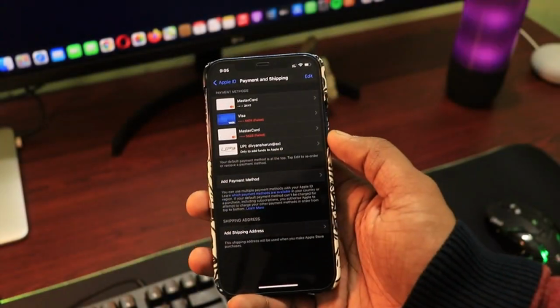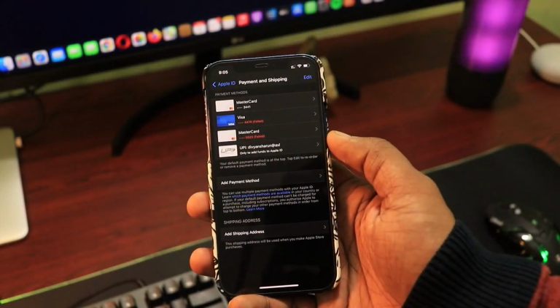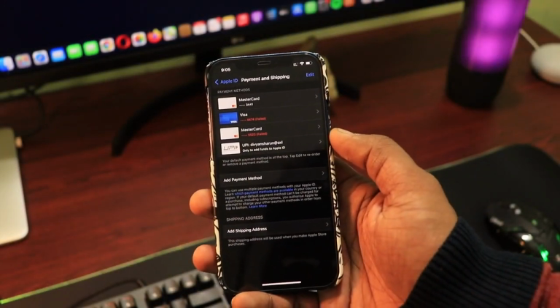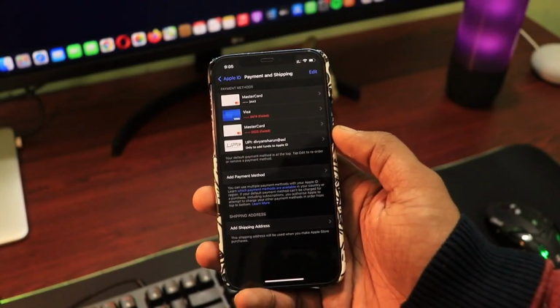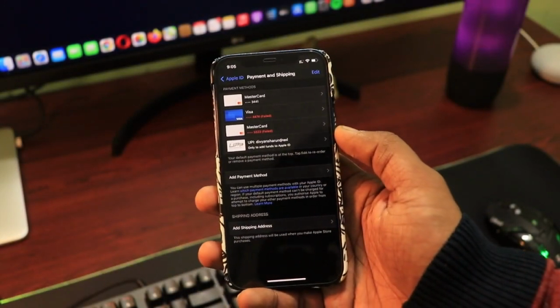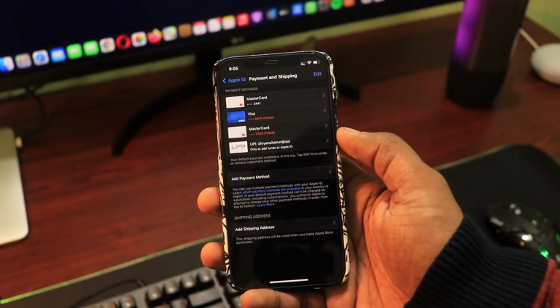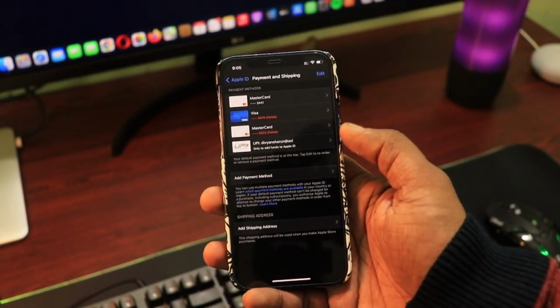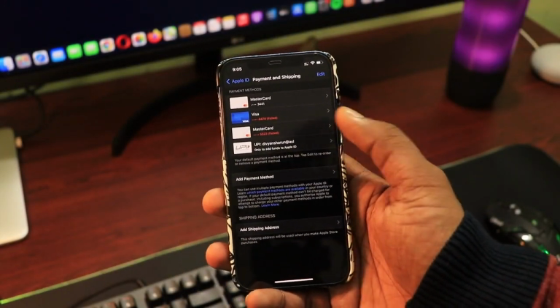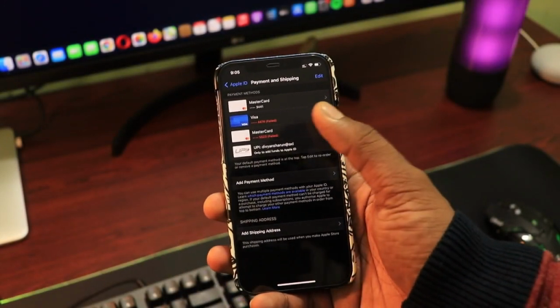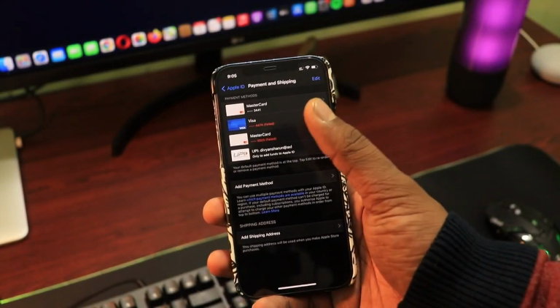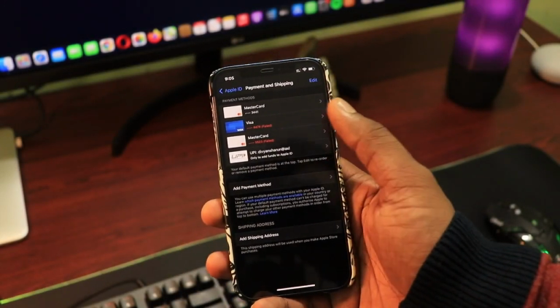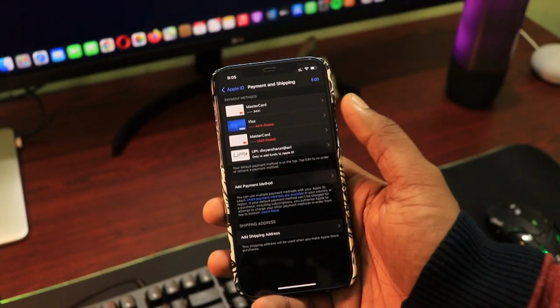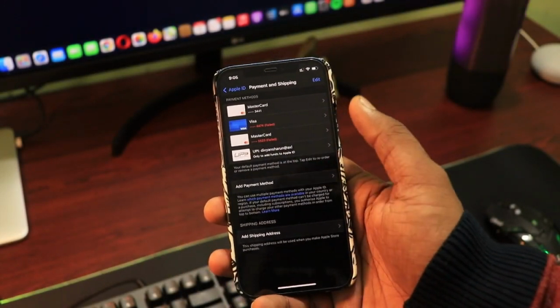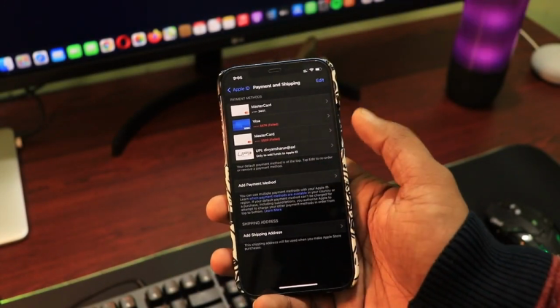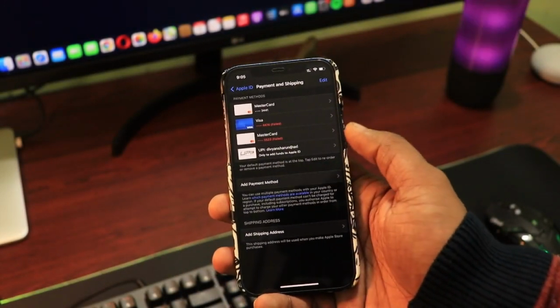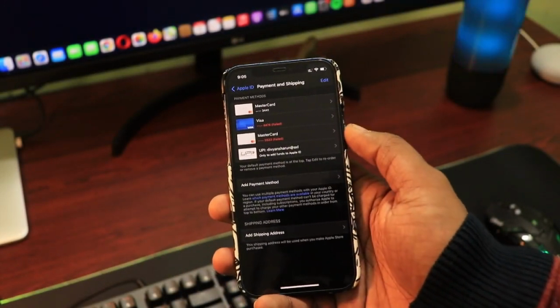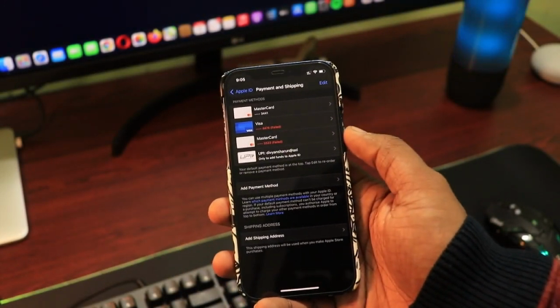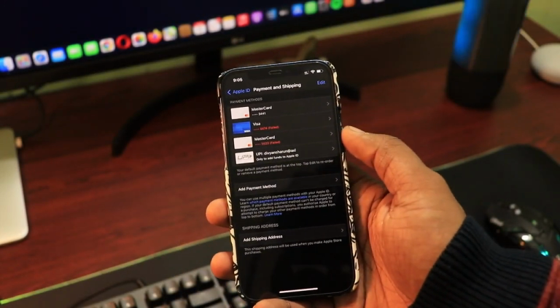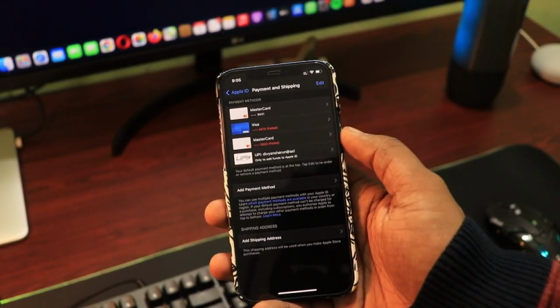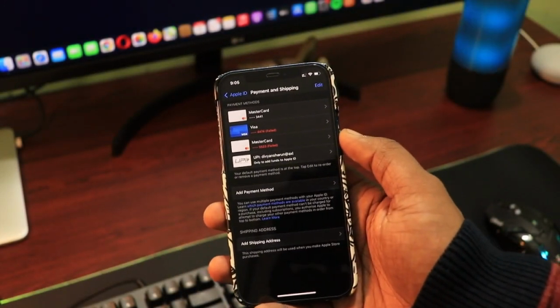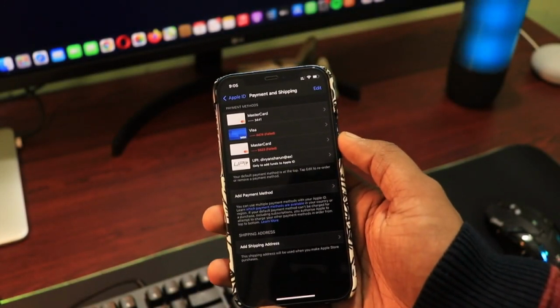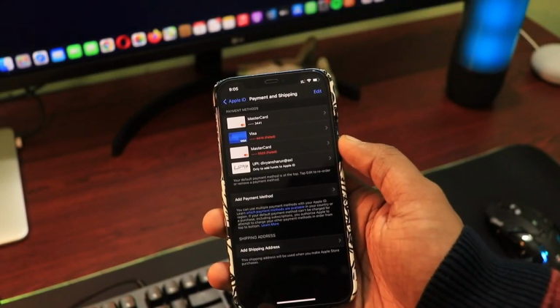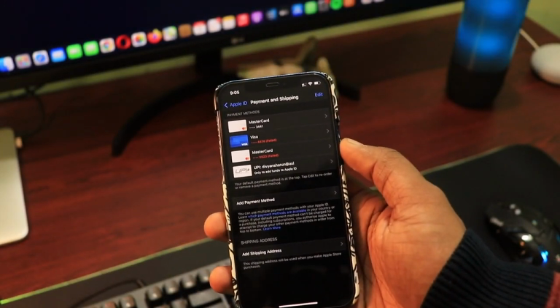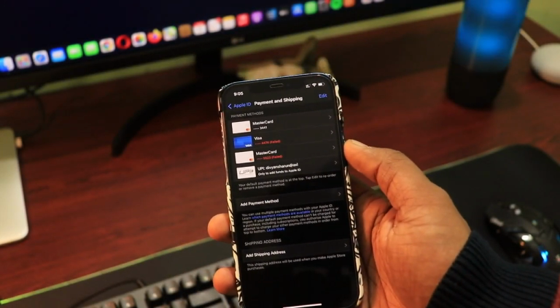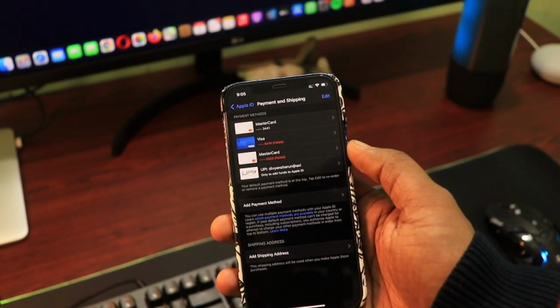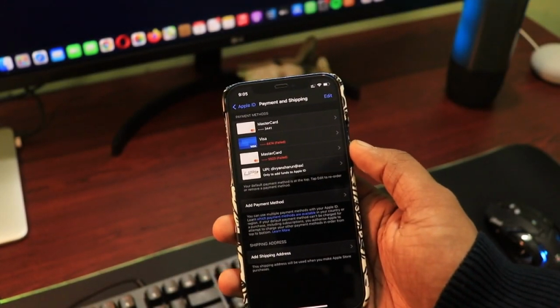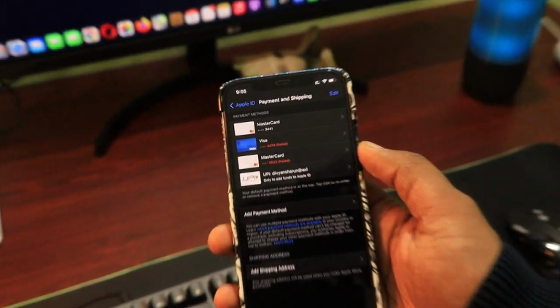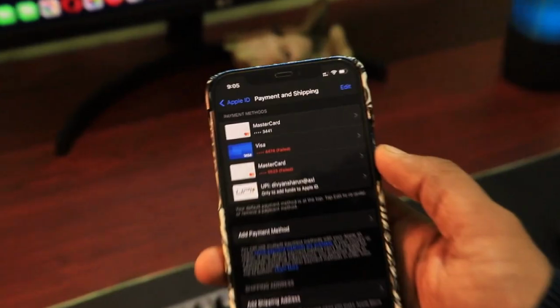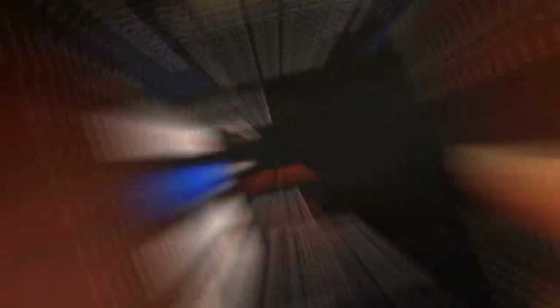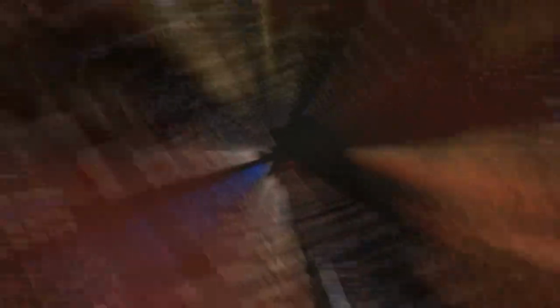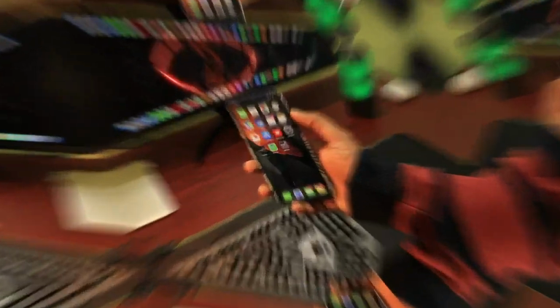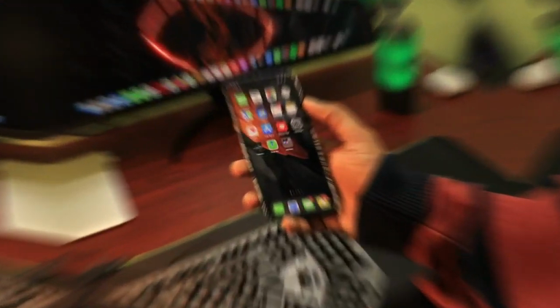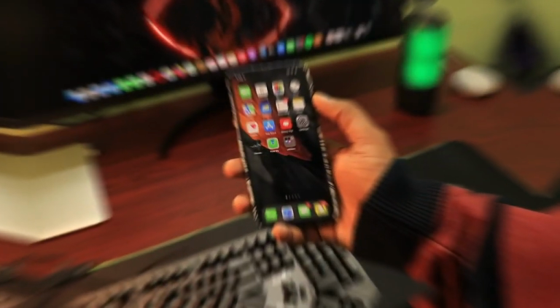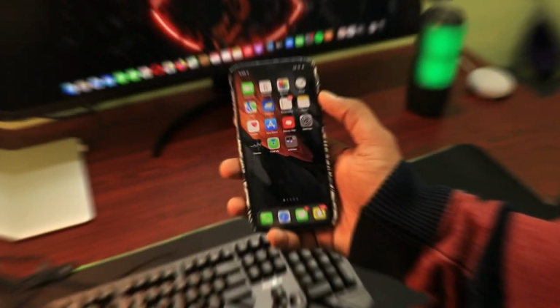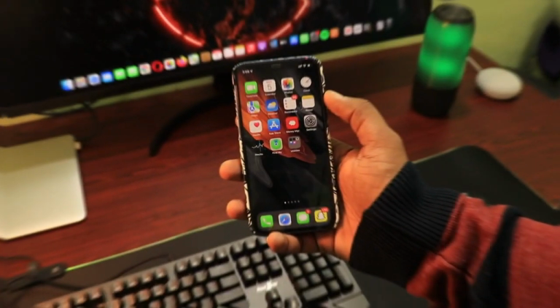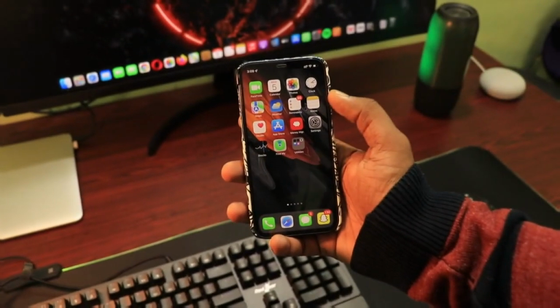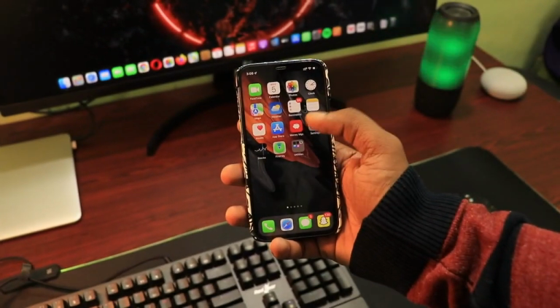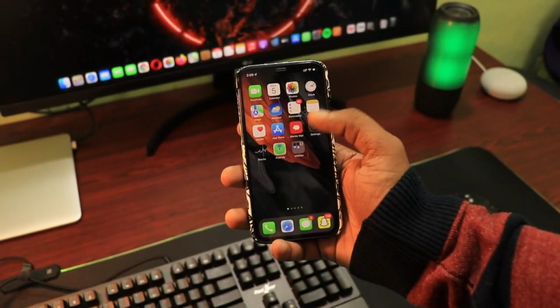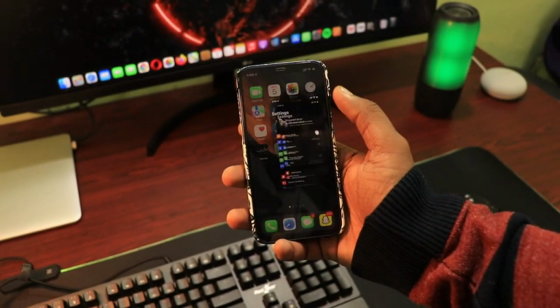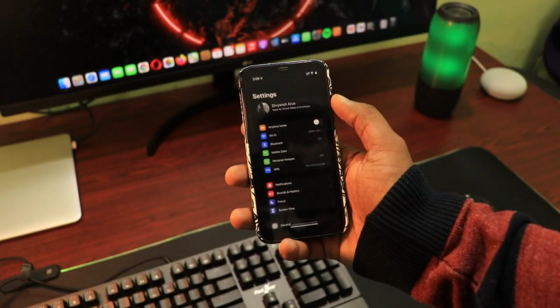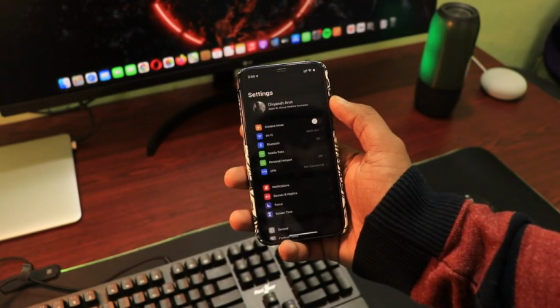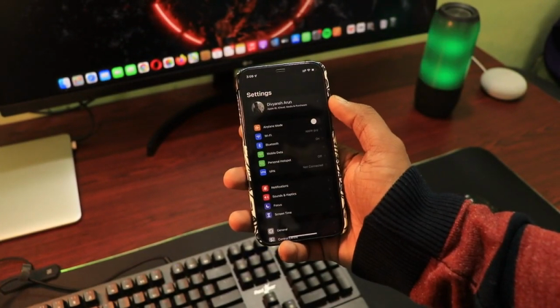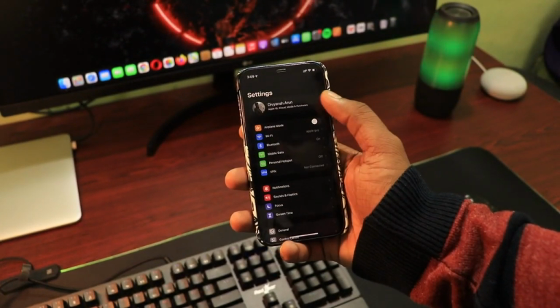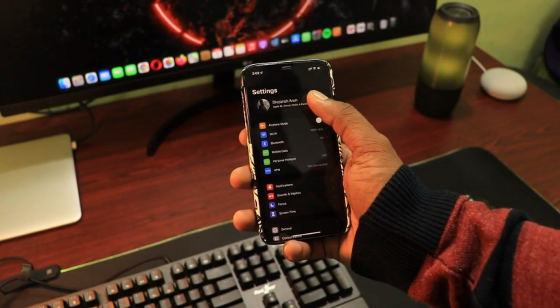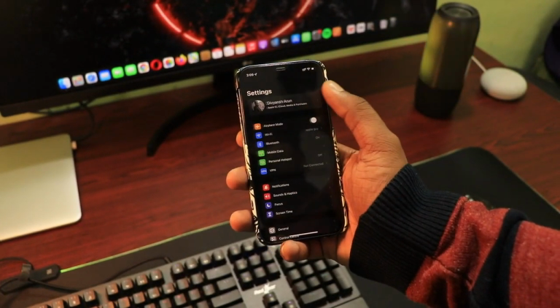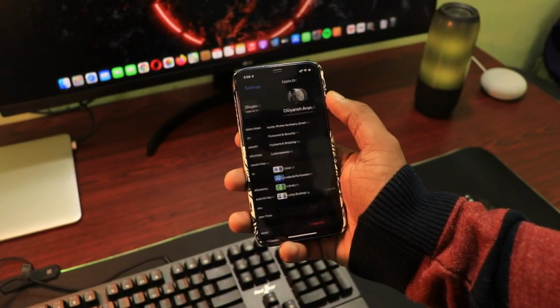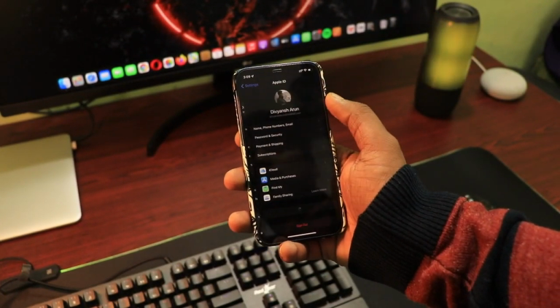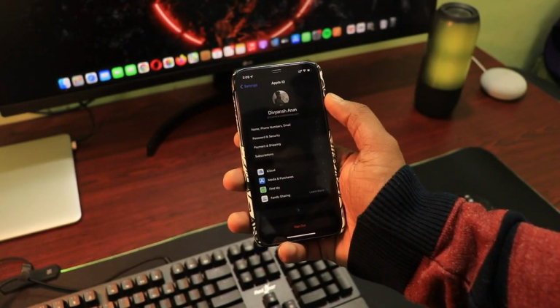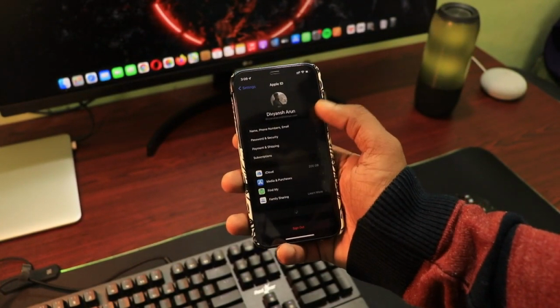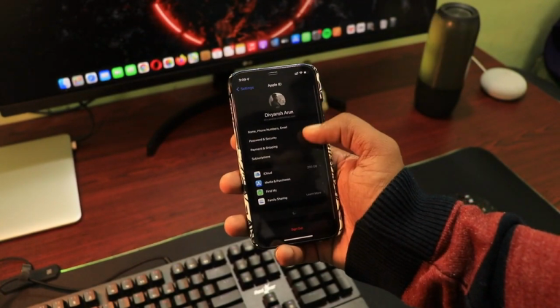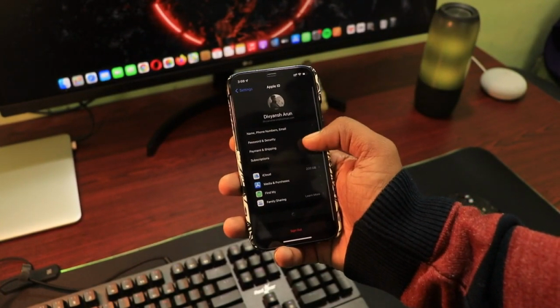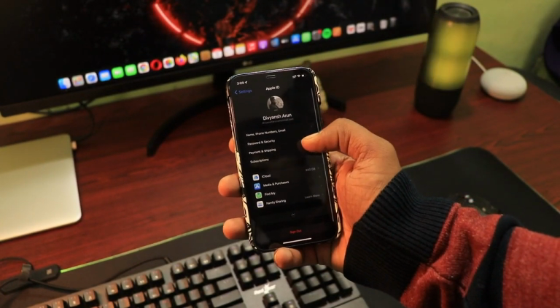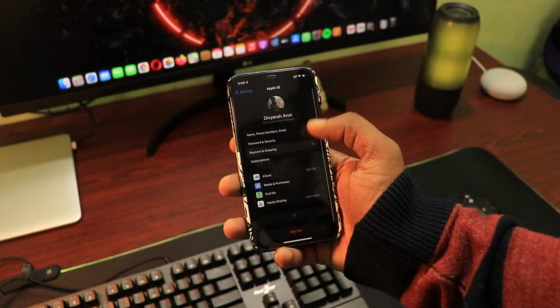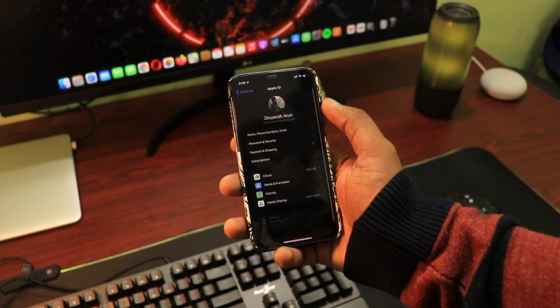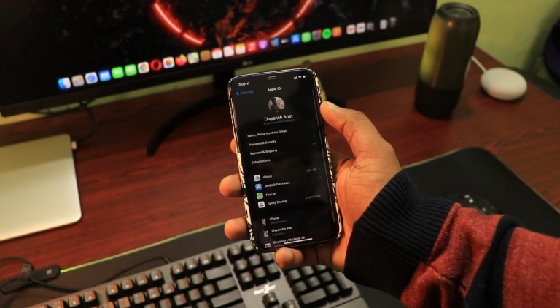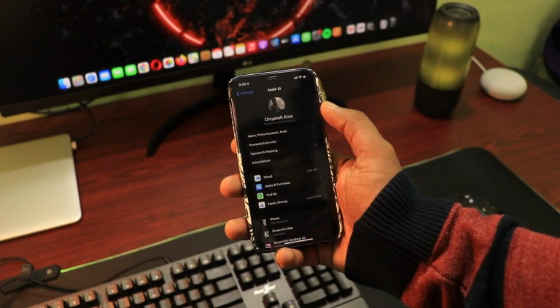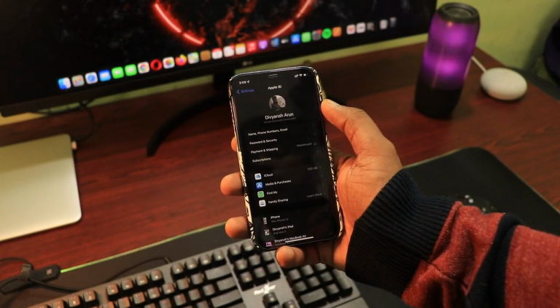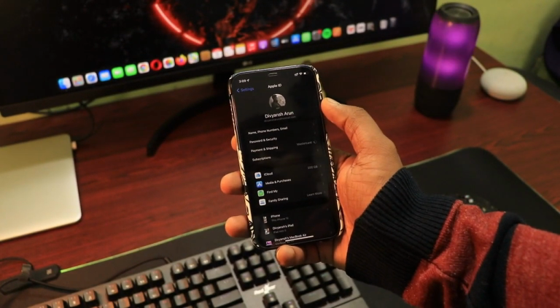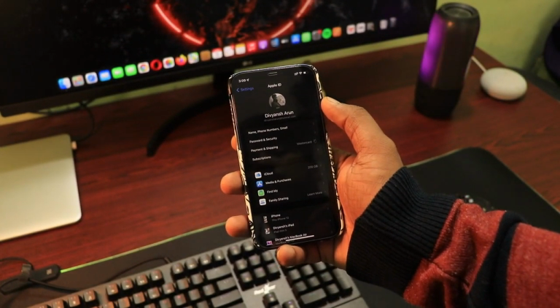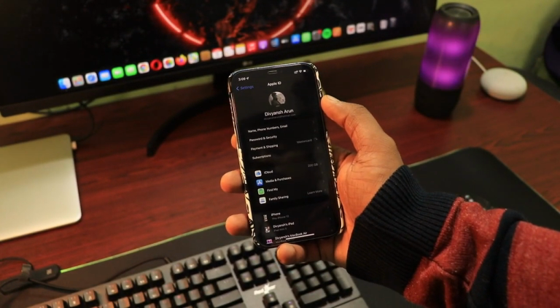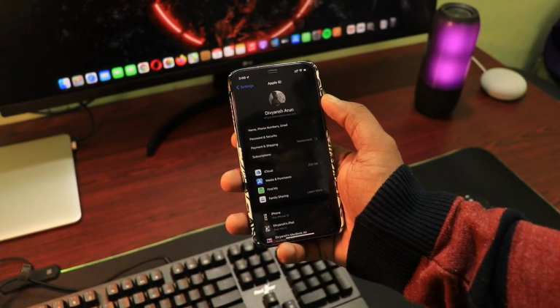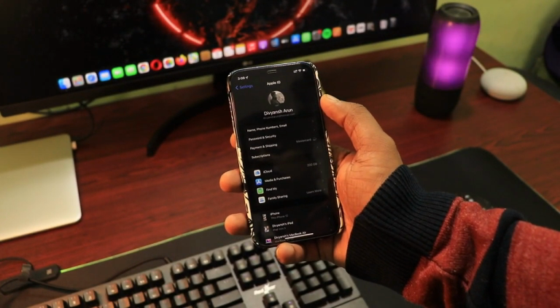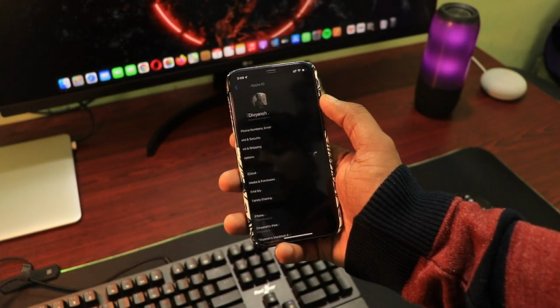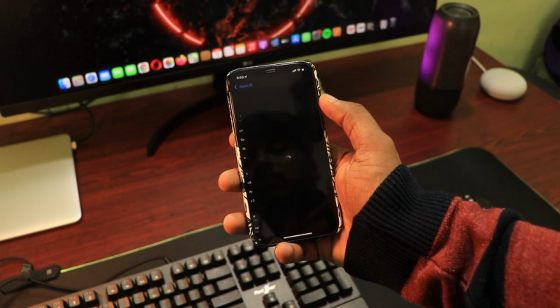But still, if it doesn't work, then there is an alternative. And that's the only thing which you can do, as without it you won't be able to download even the free applications.